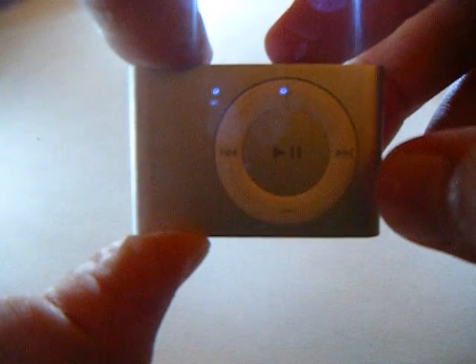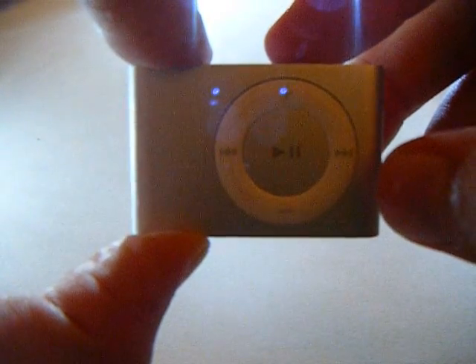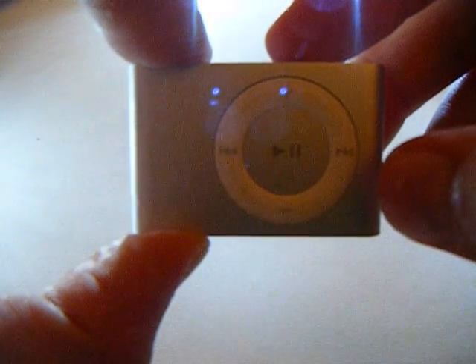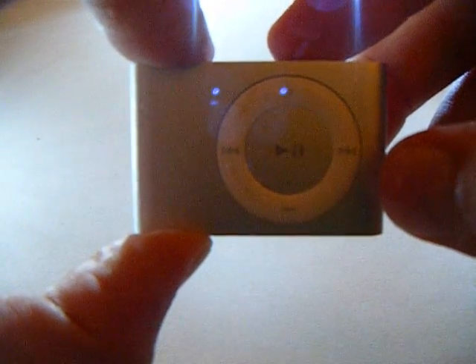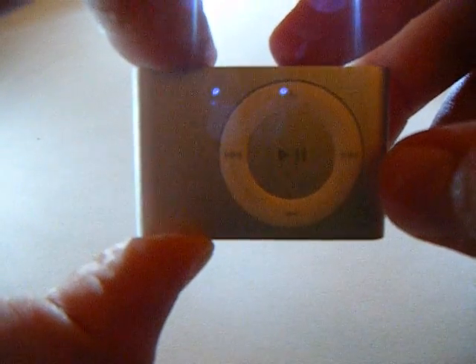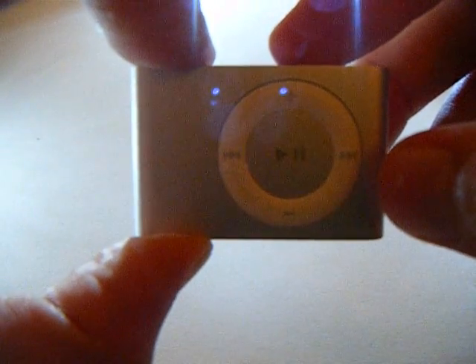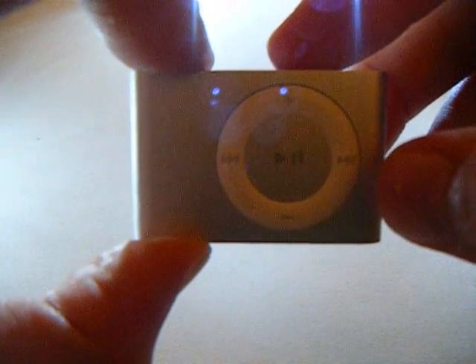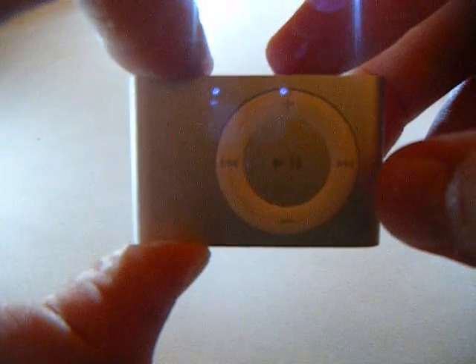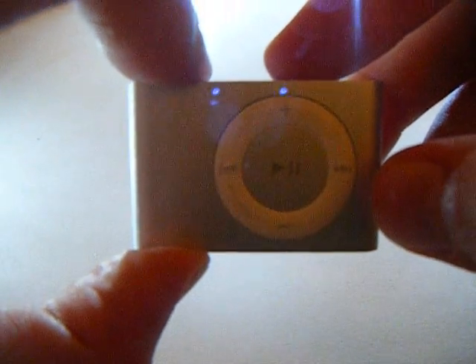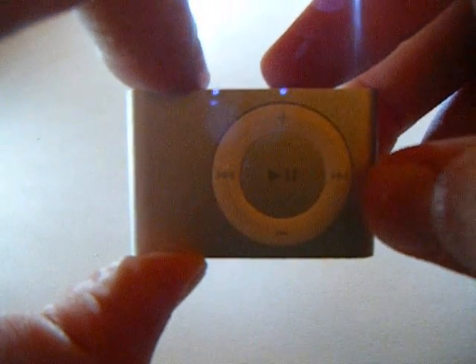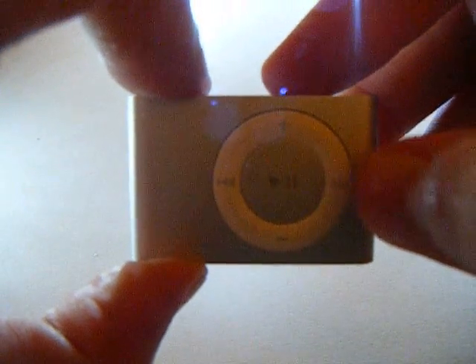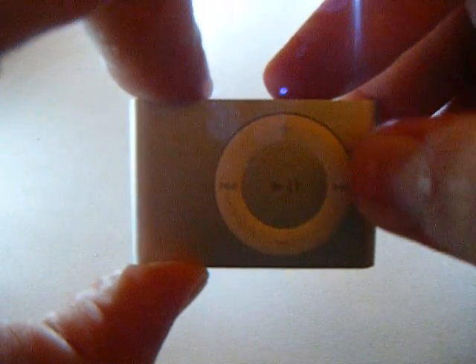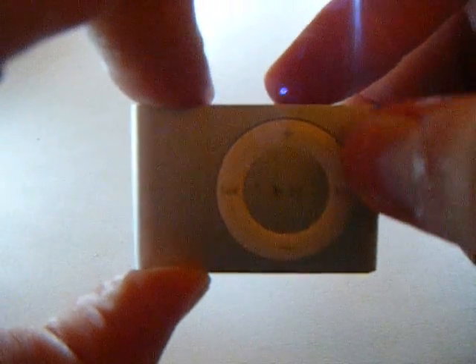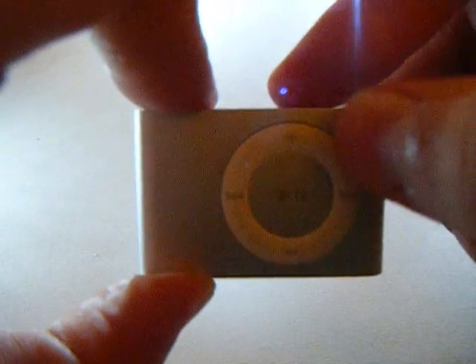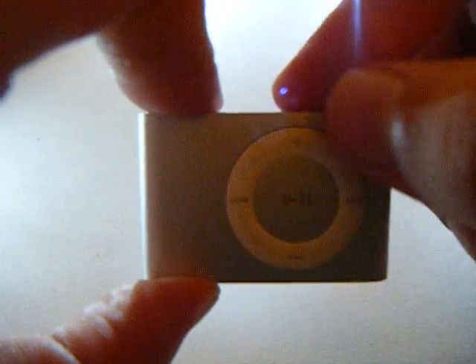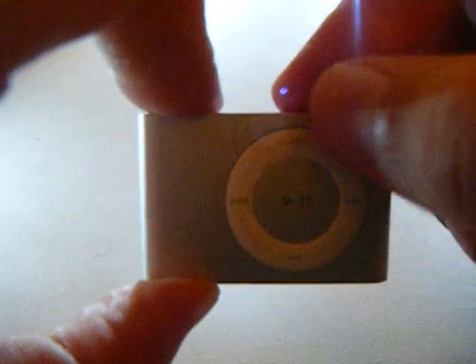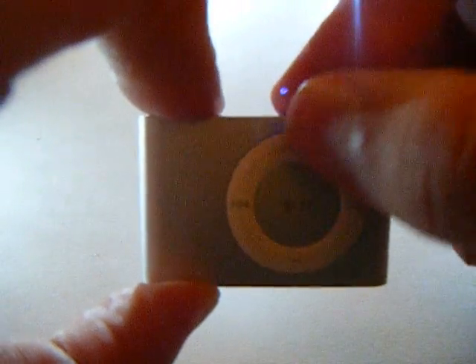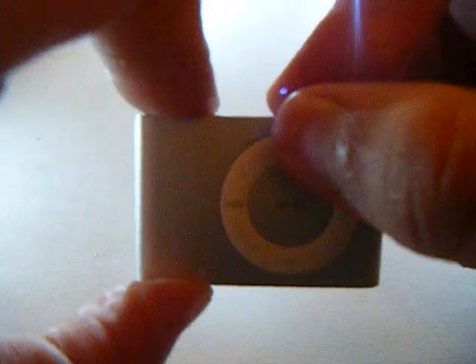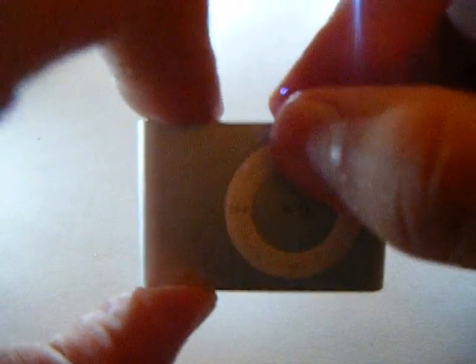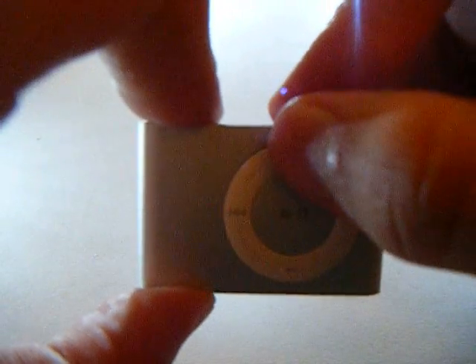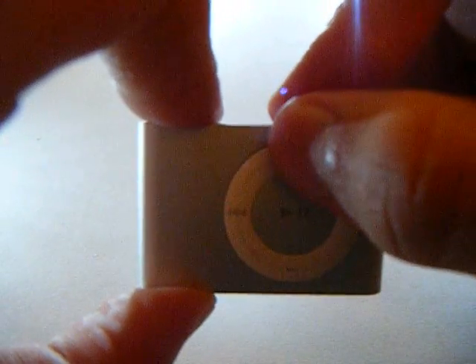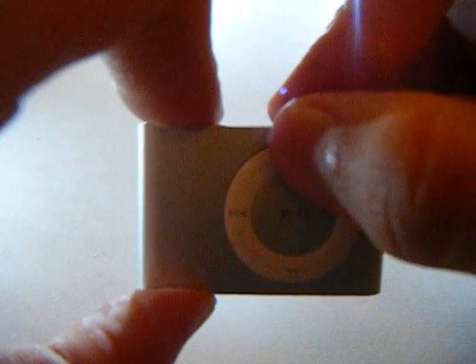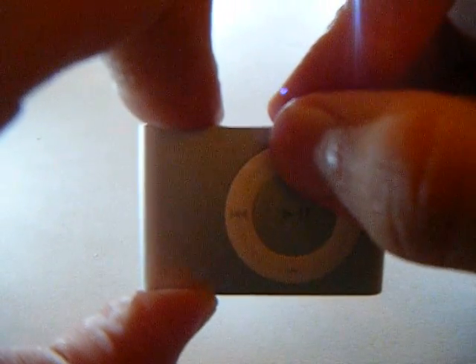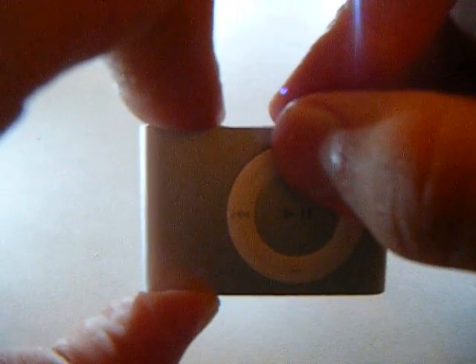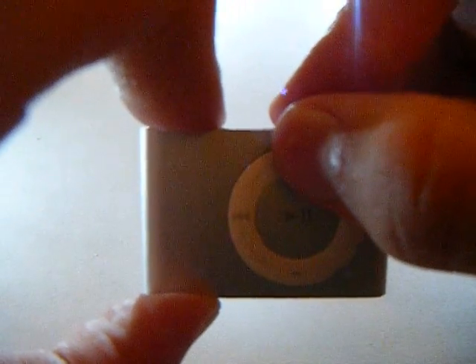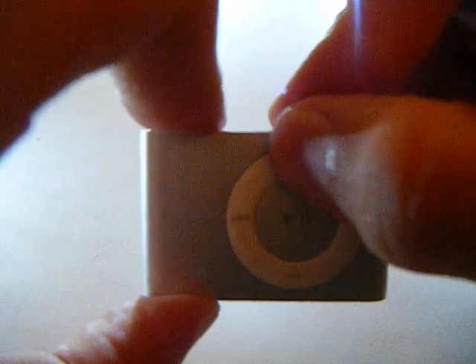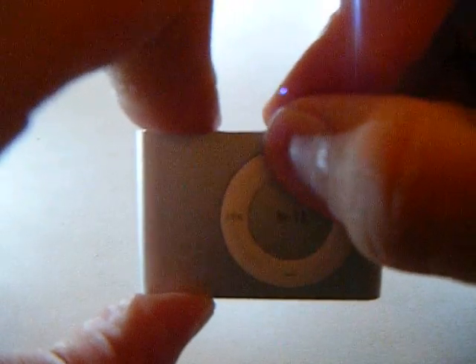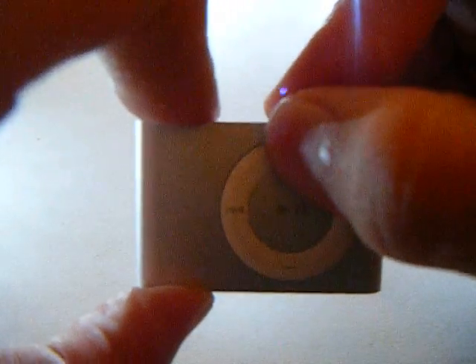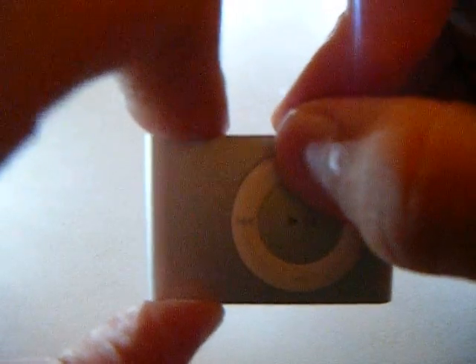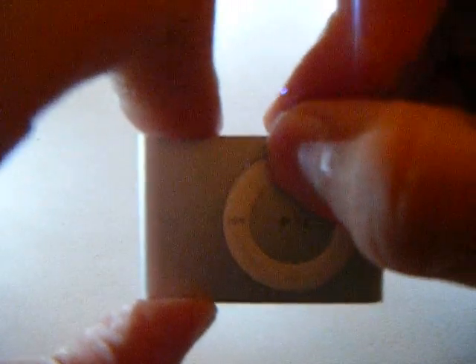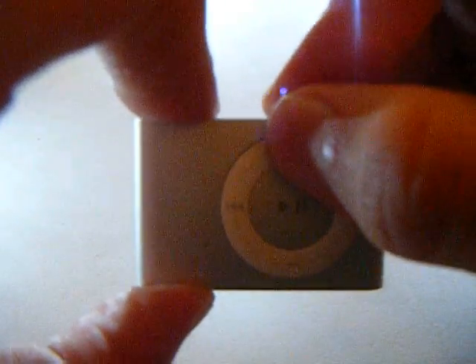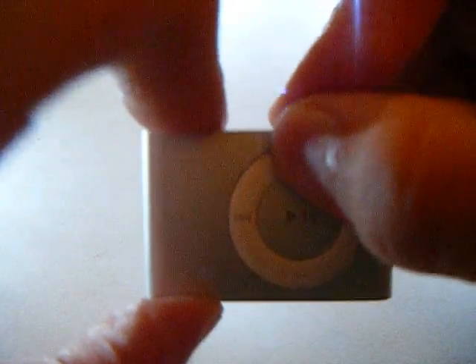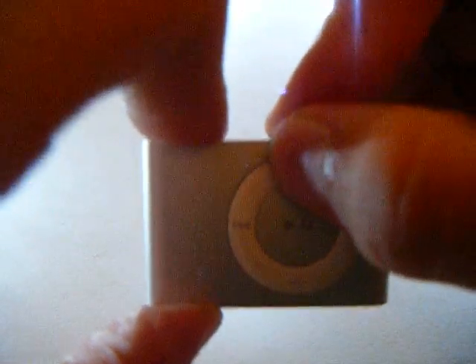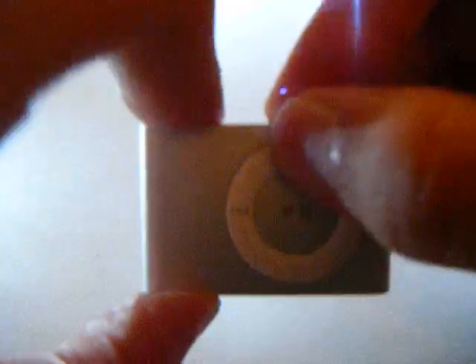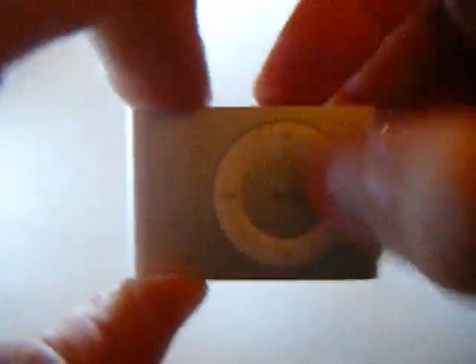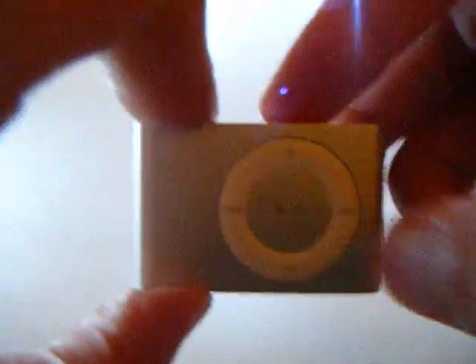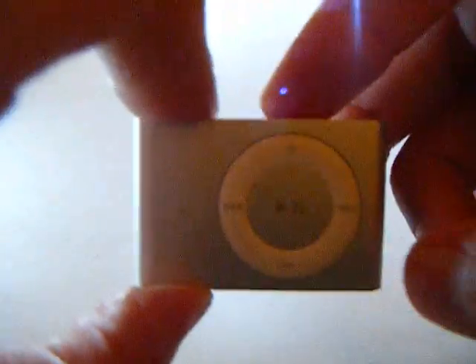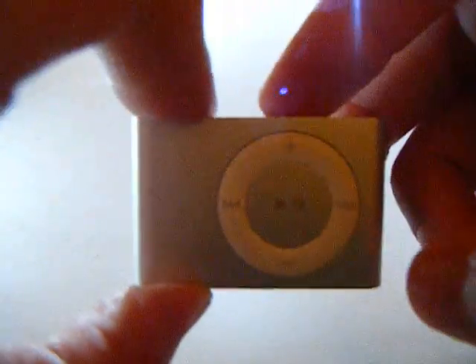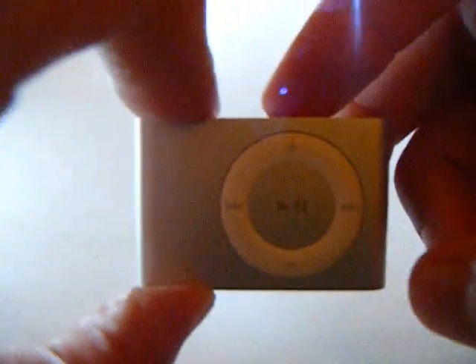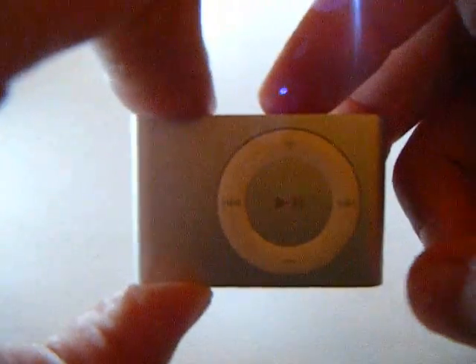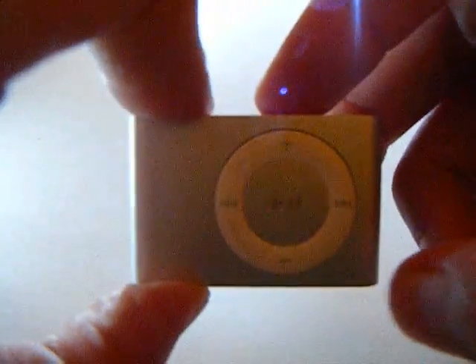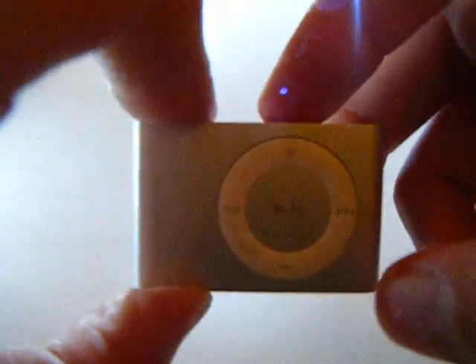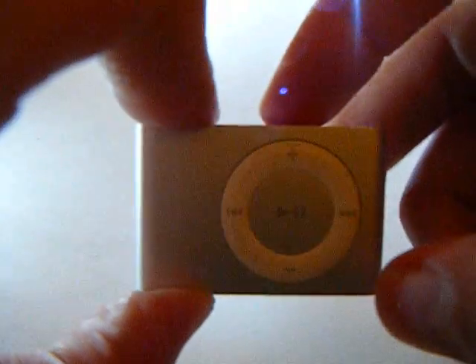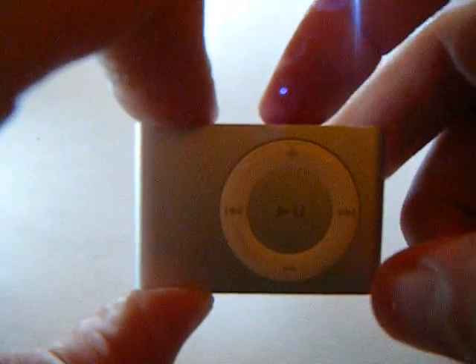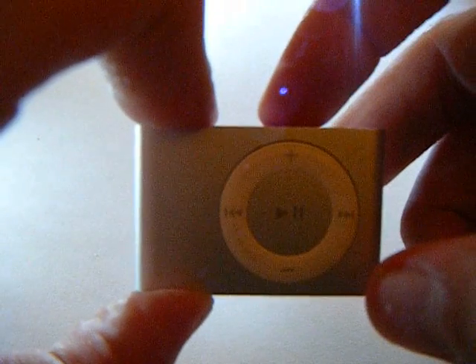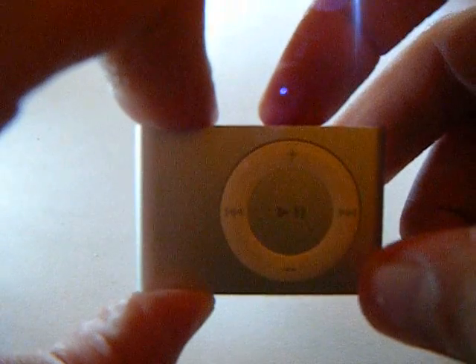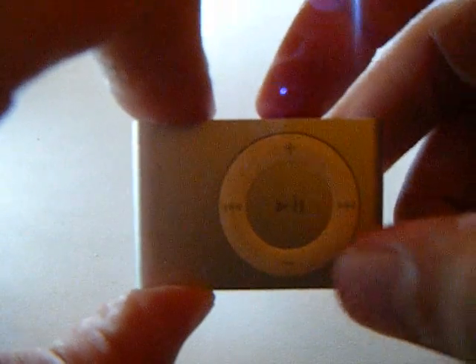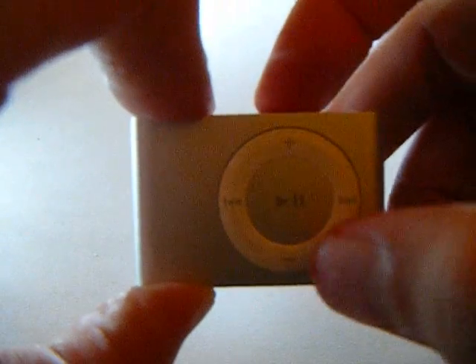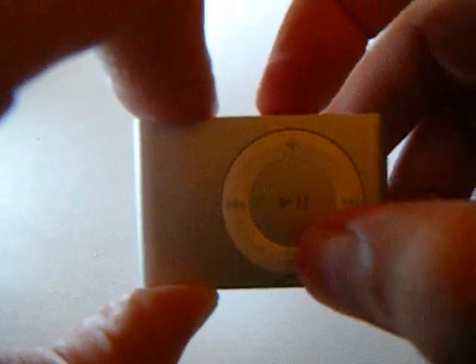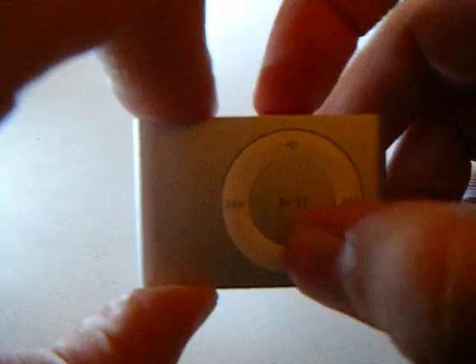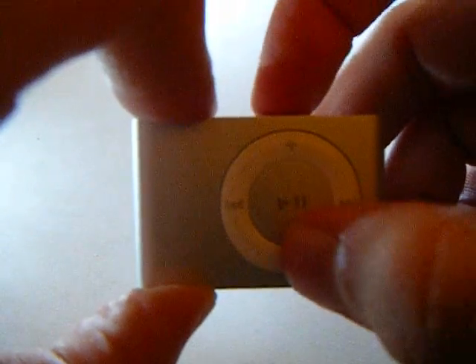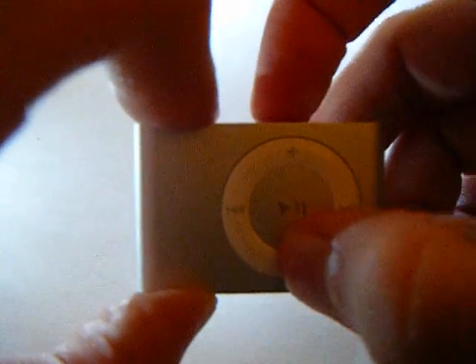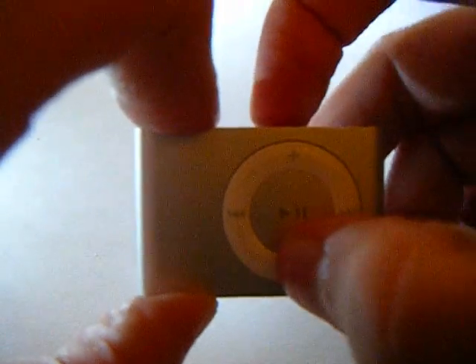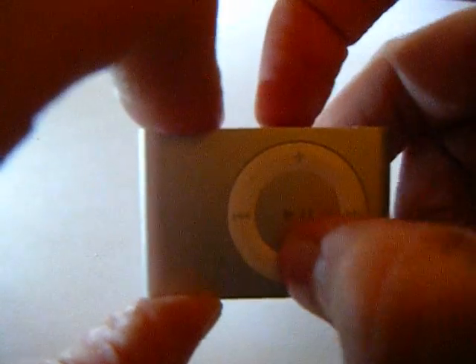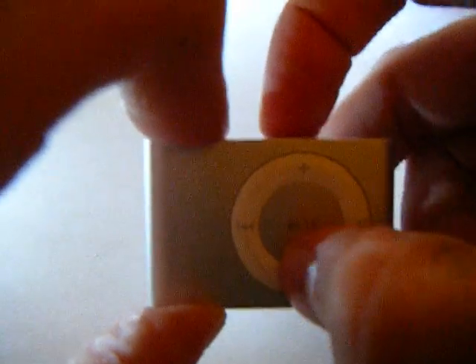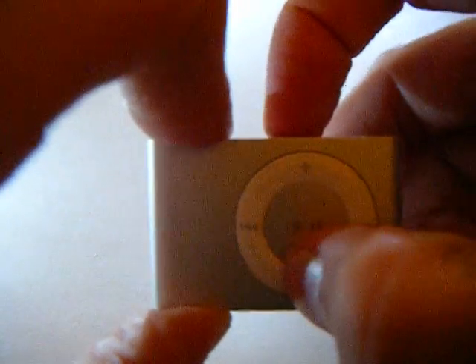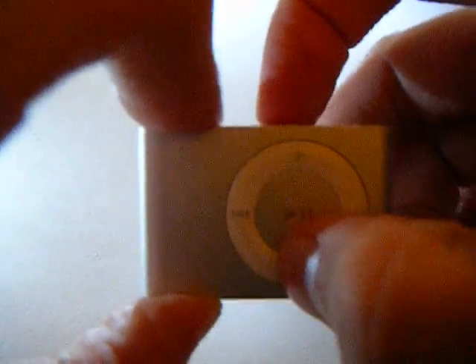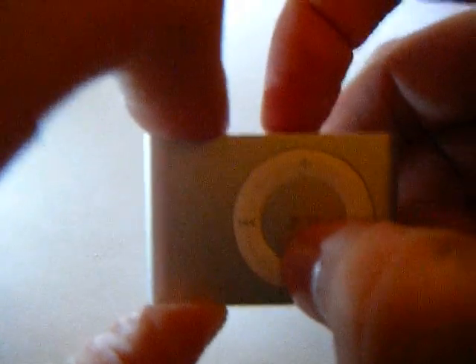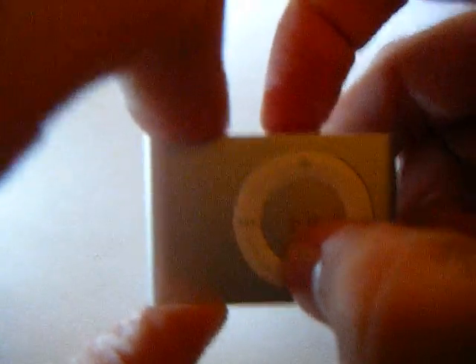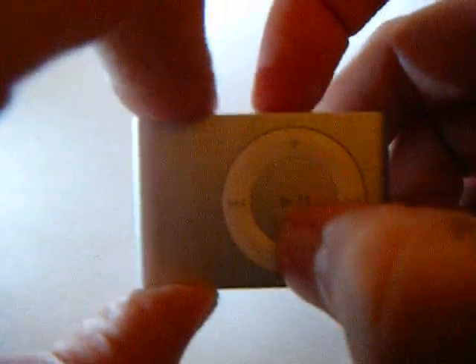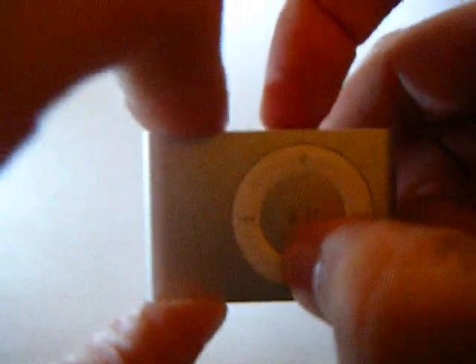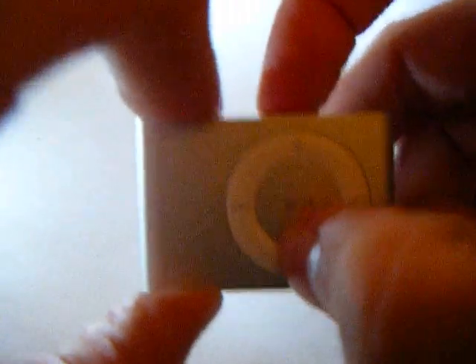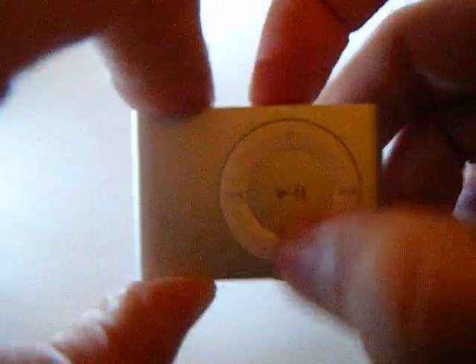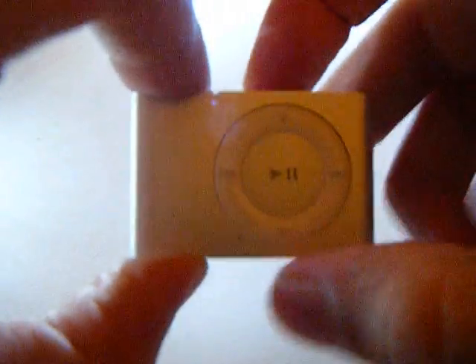To turn the volume up, press the plus button. To turn it down, press the minus button.